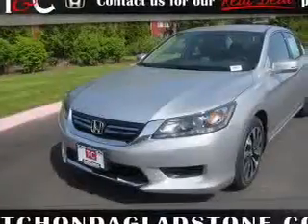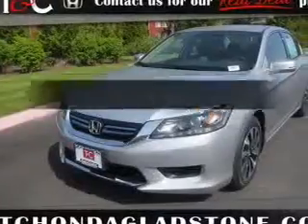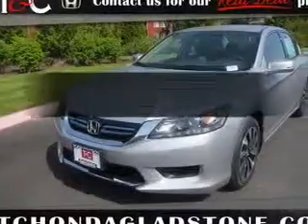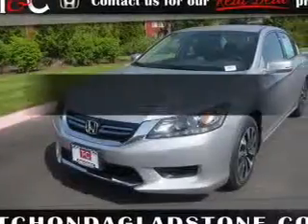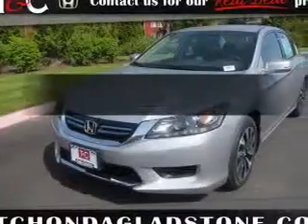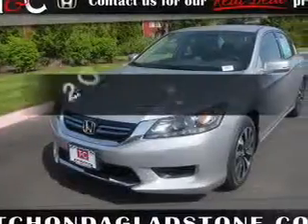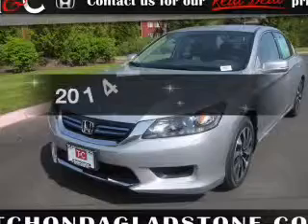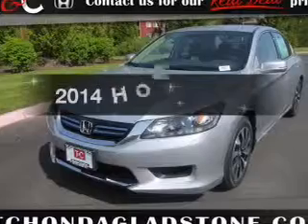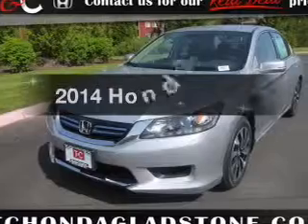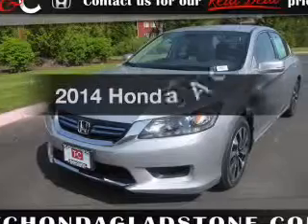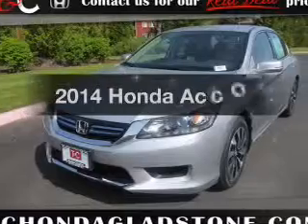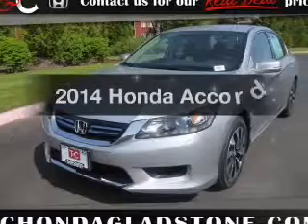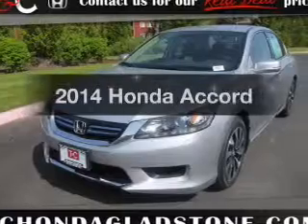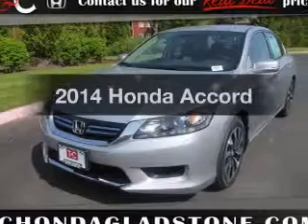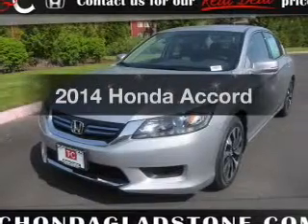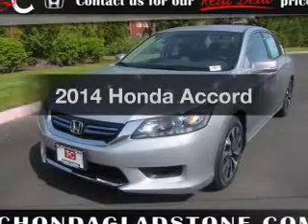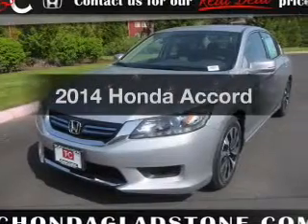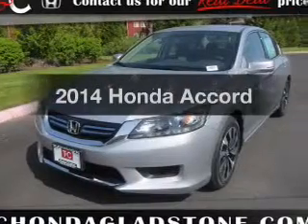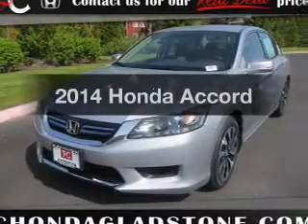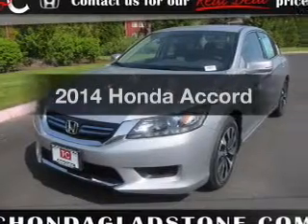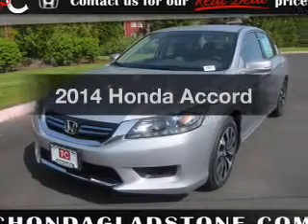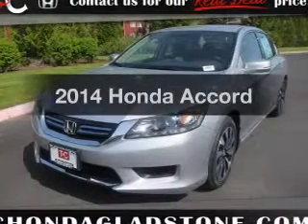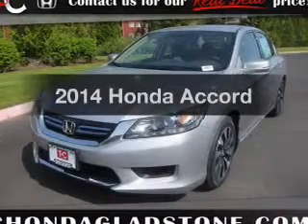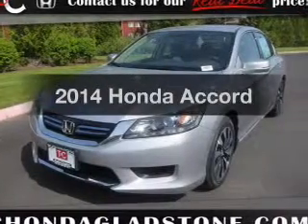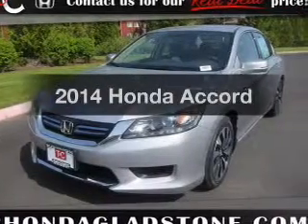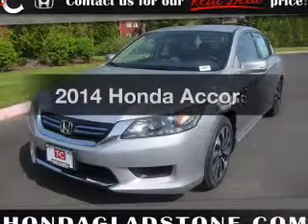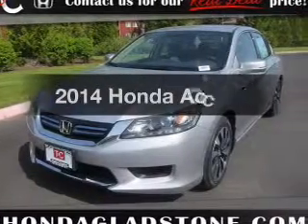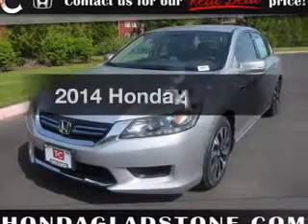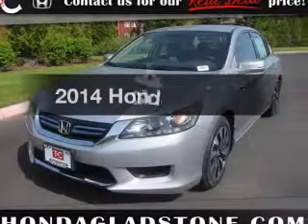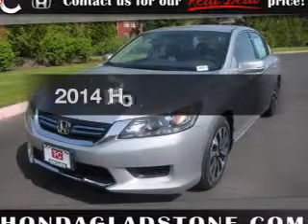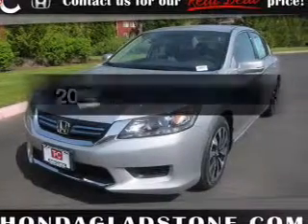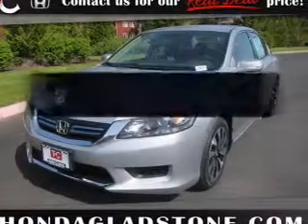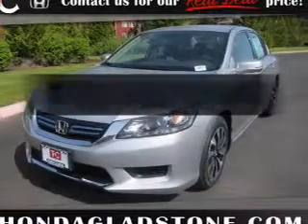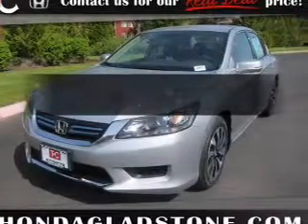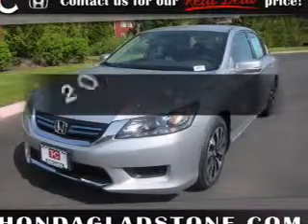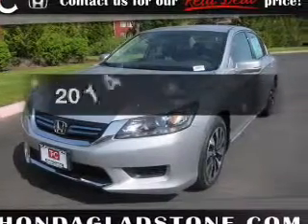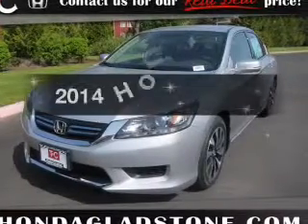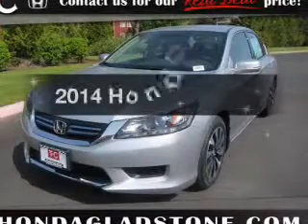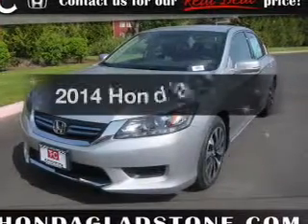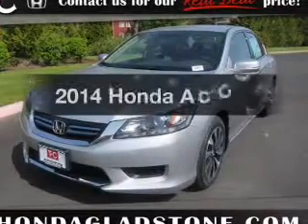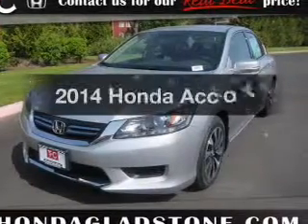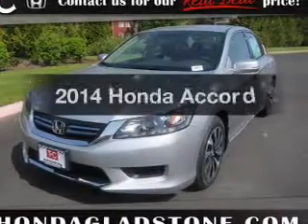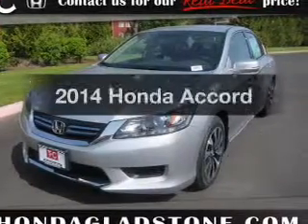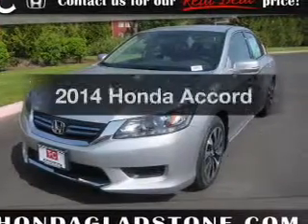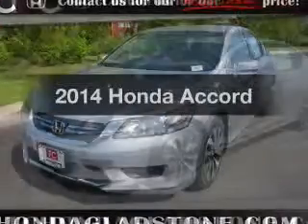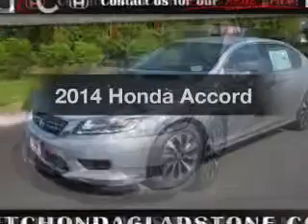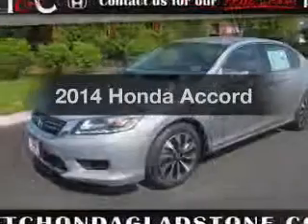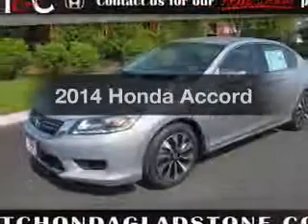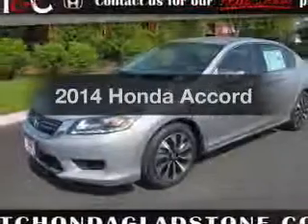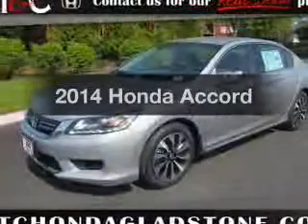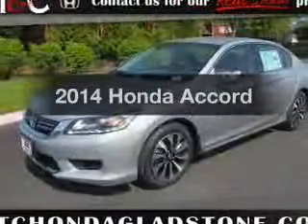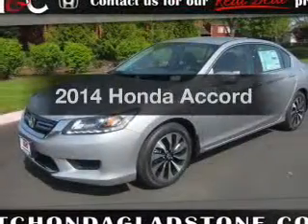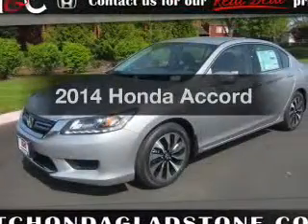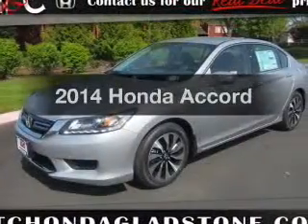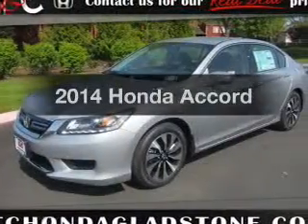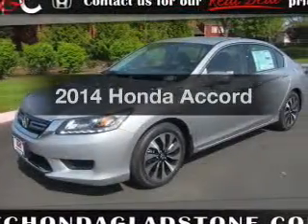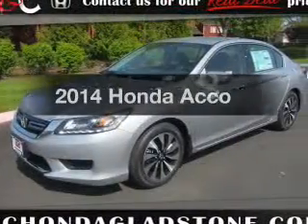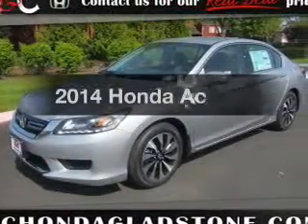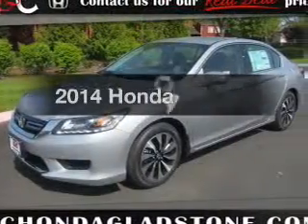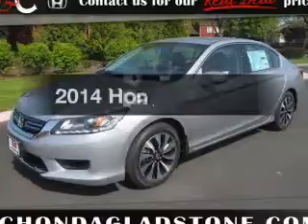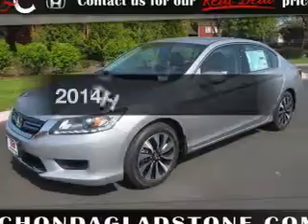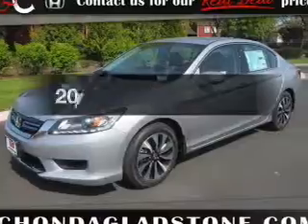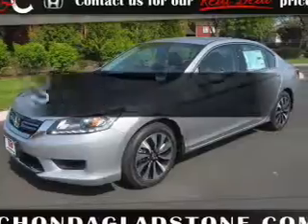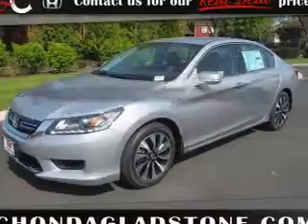Check out this 2014 Honda Accord. Everything you need under one roof with this great vehicle.